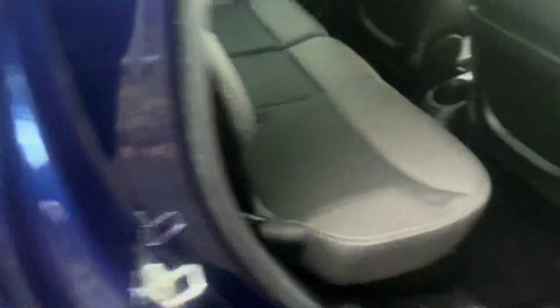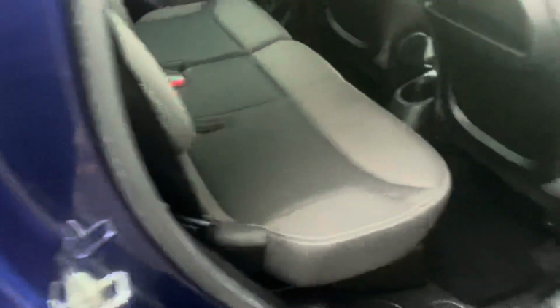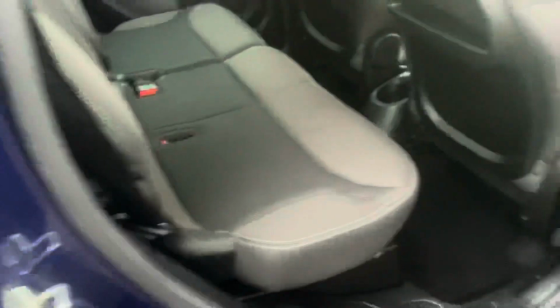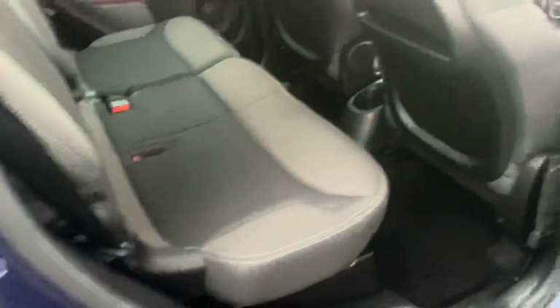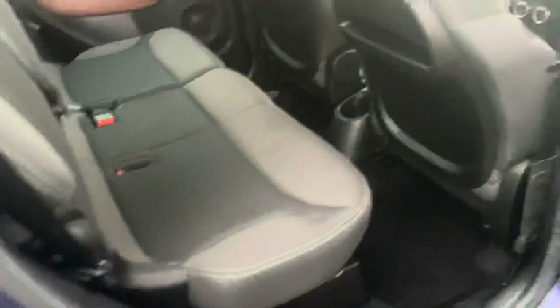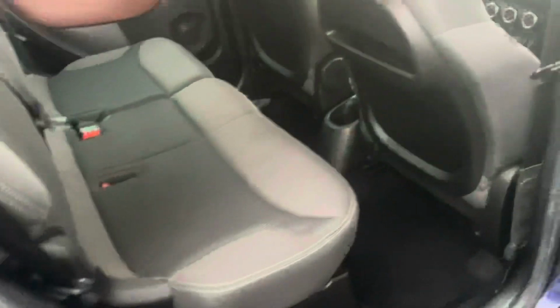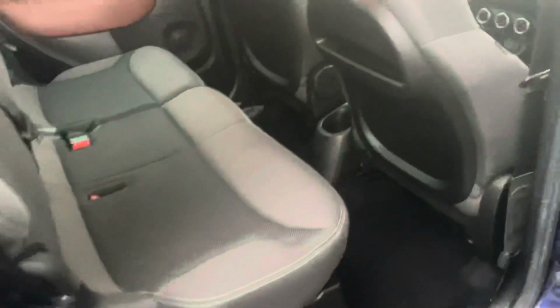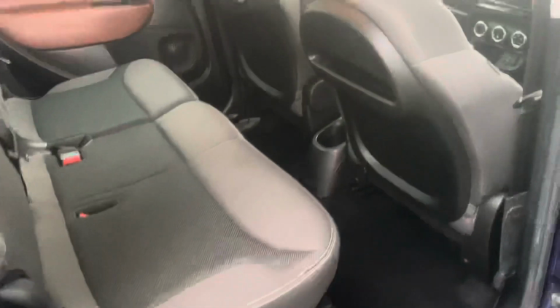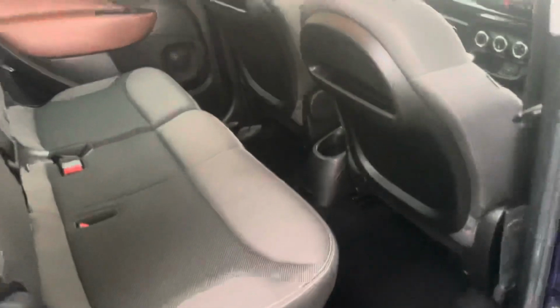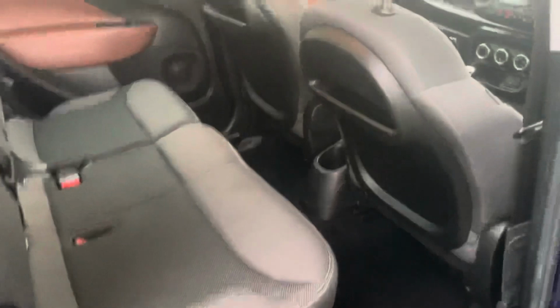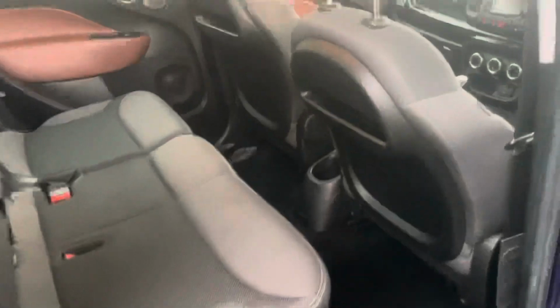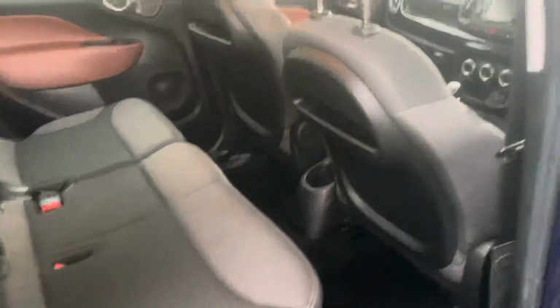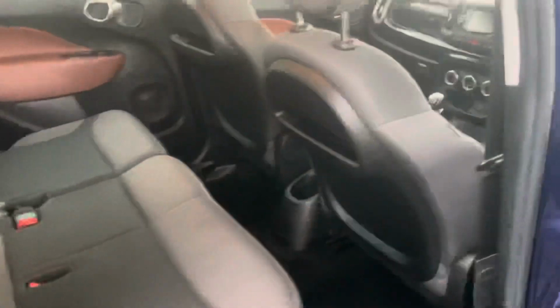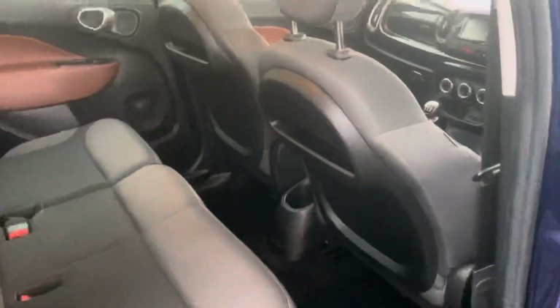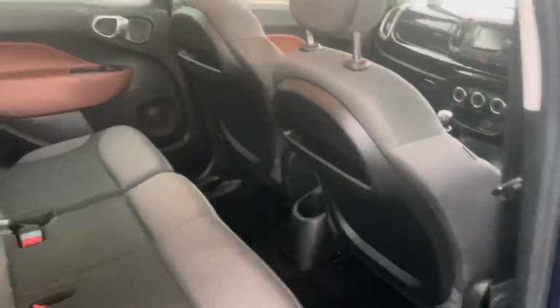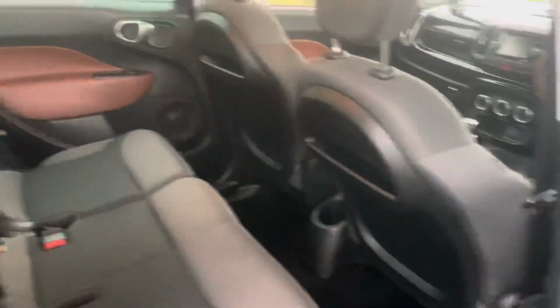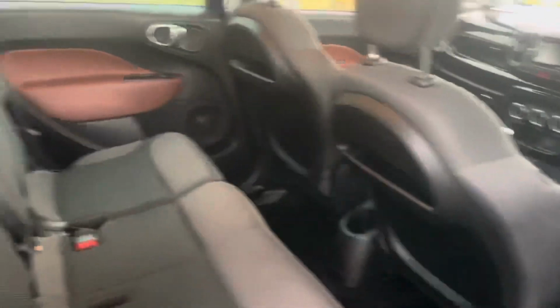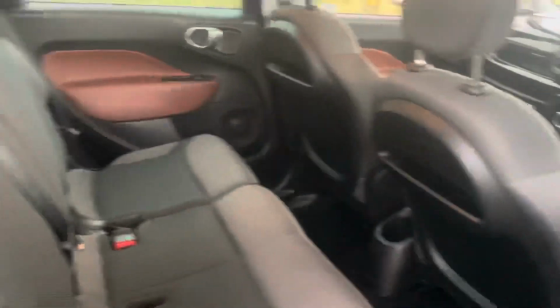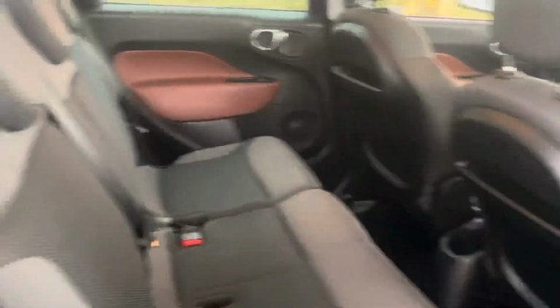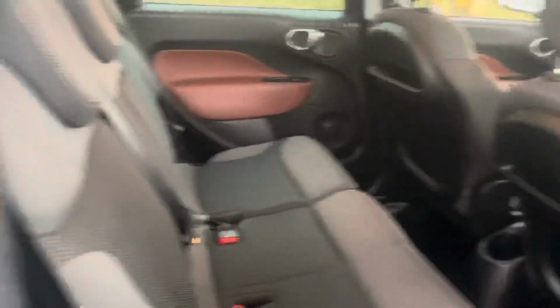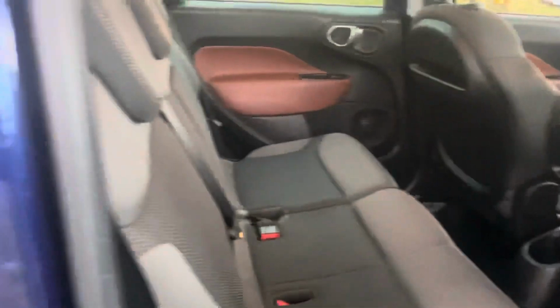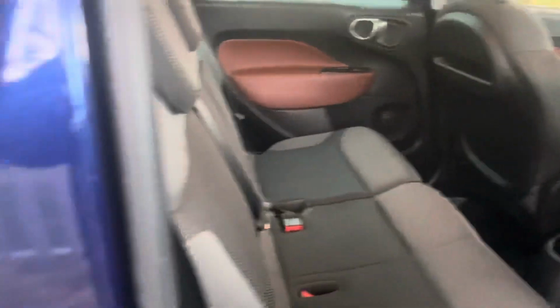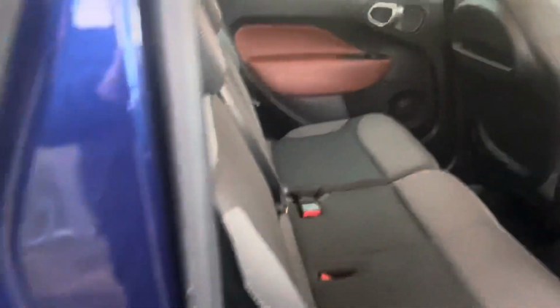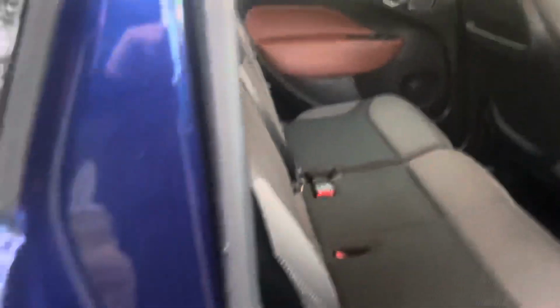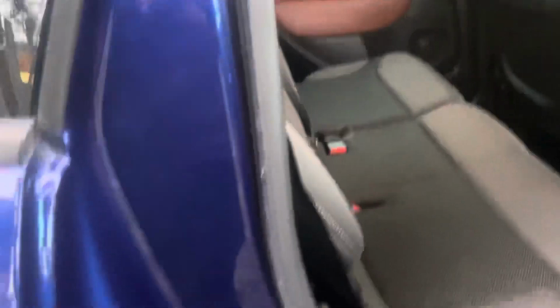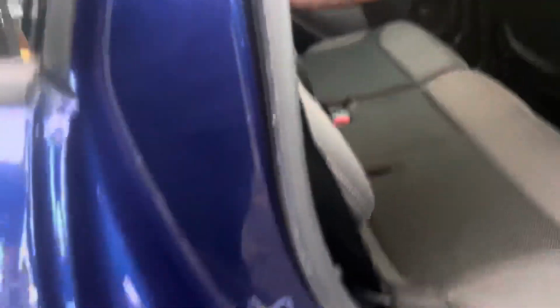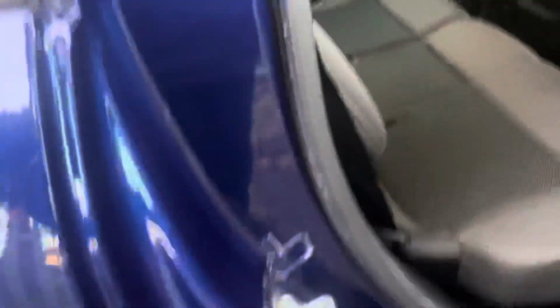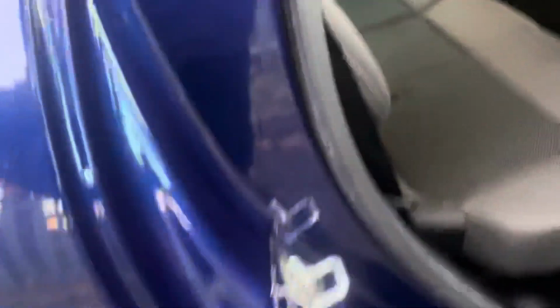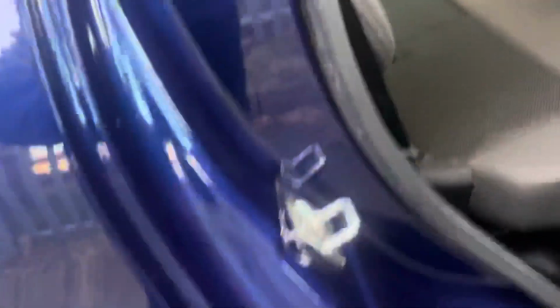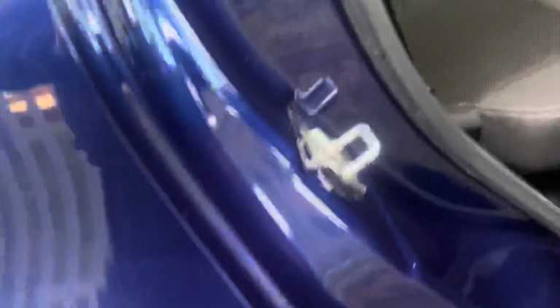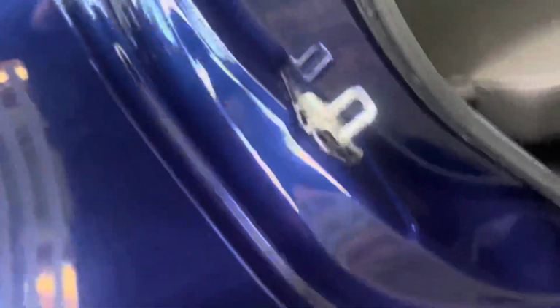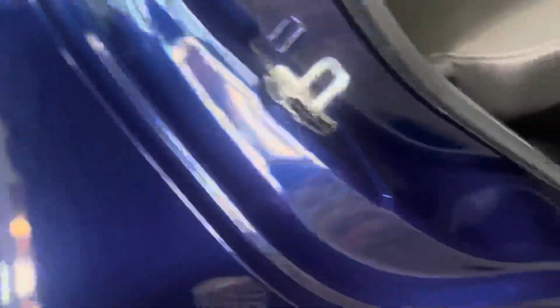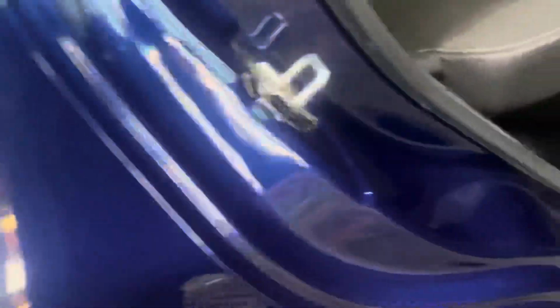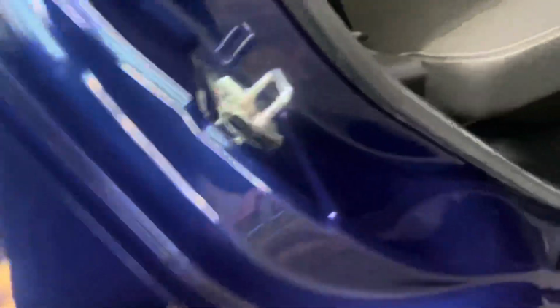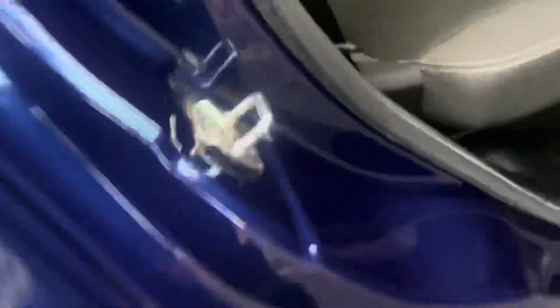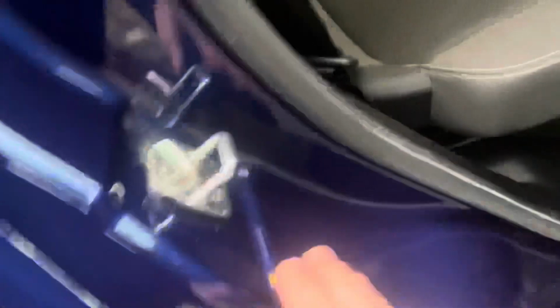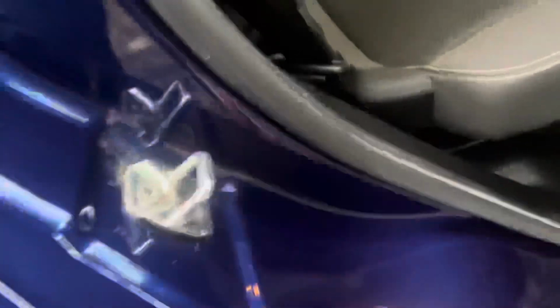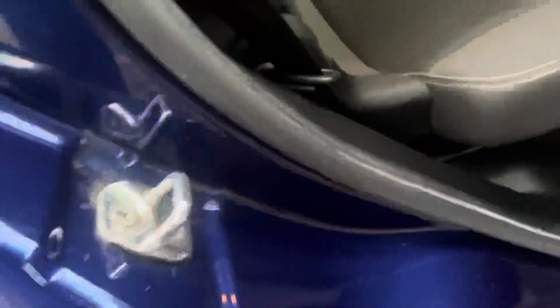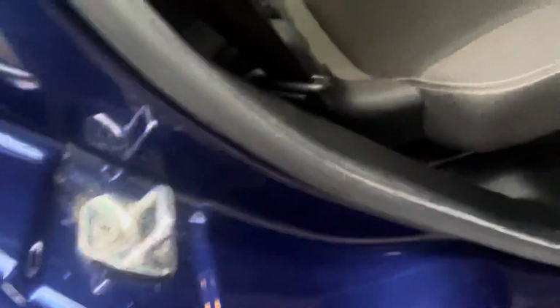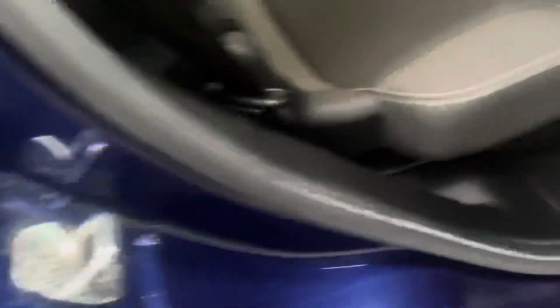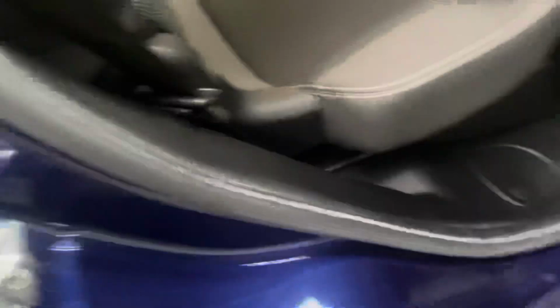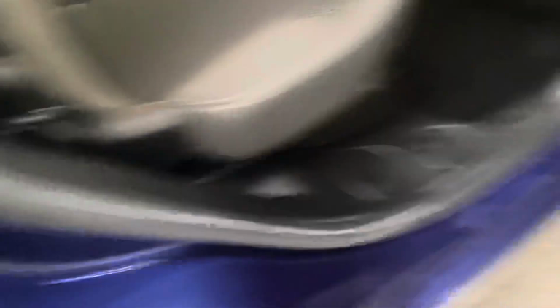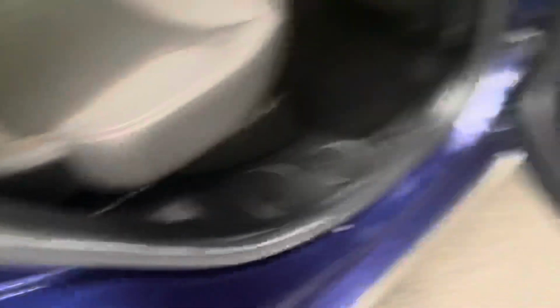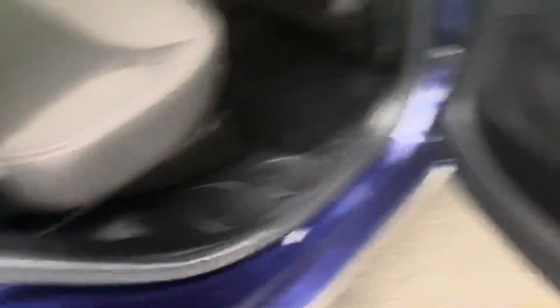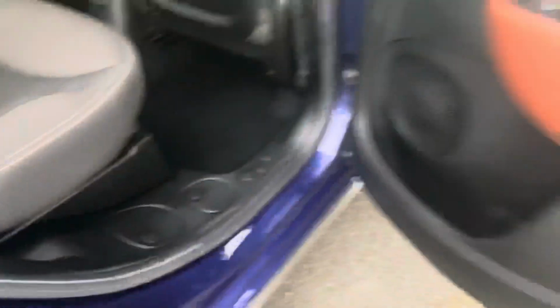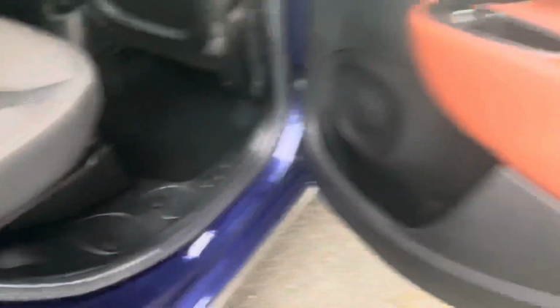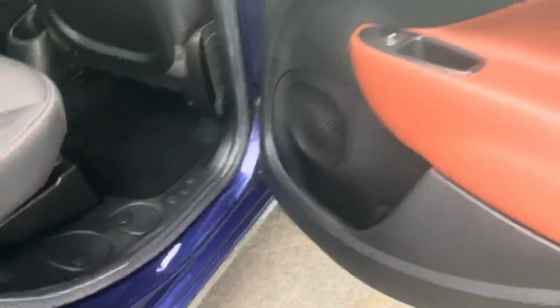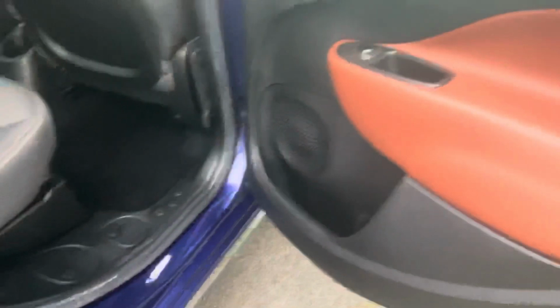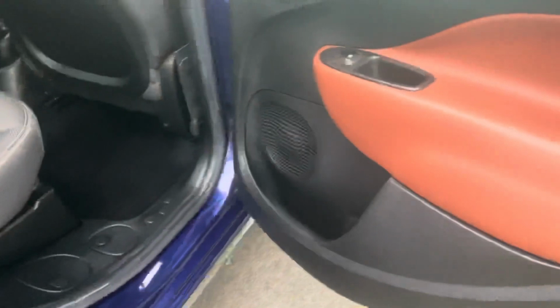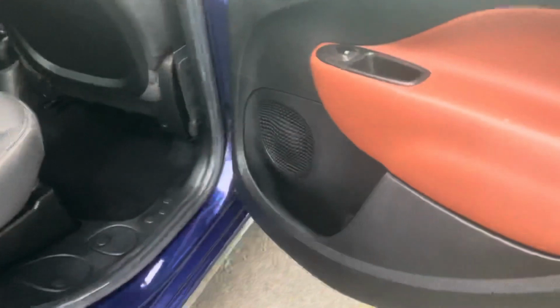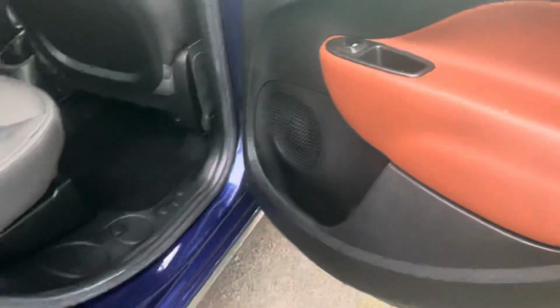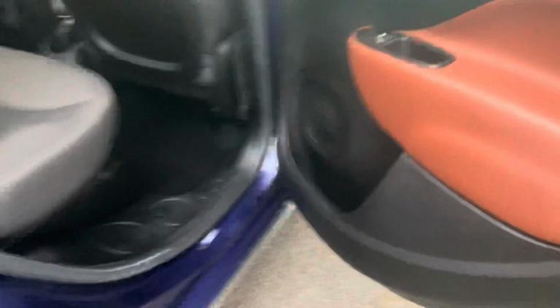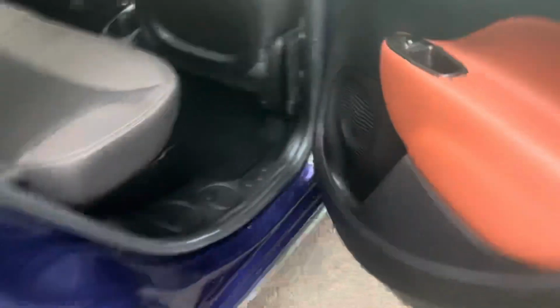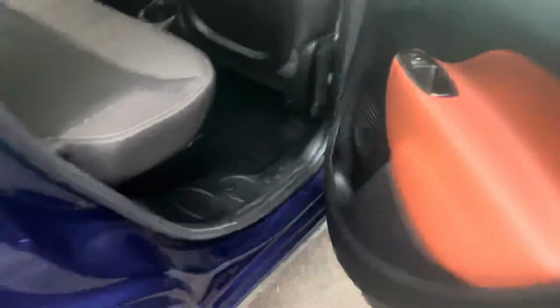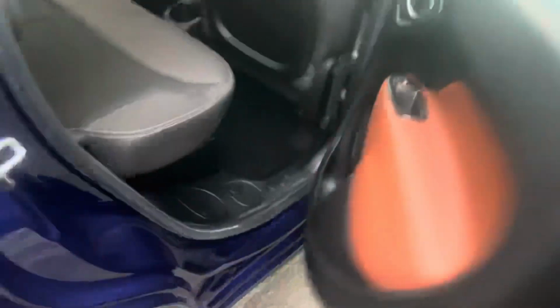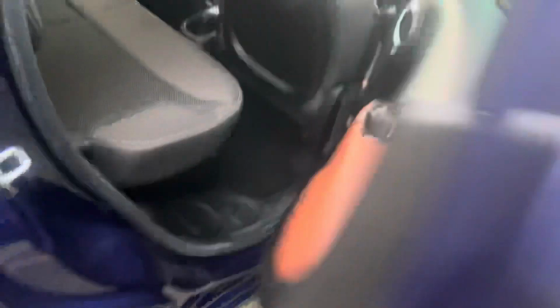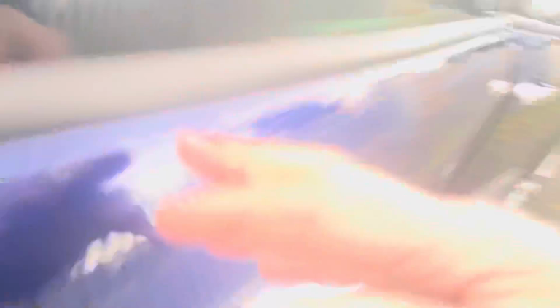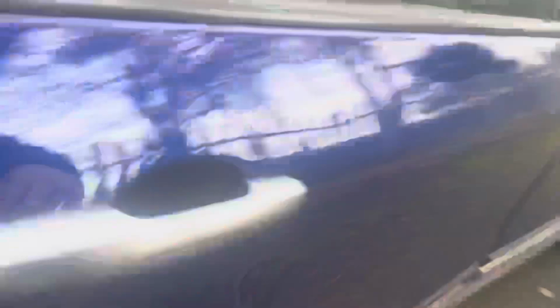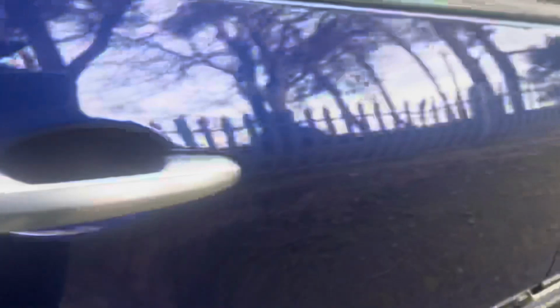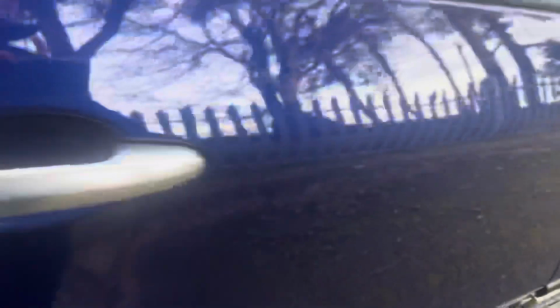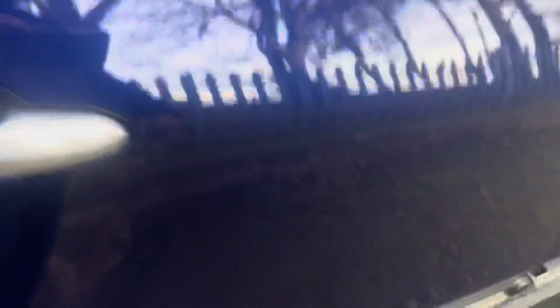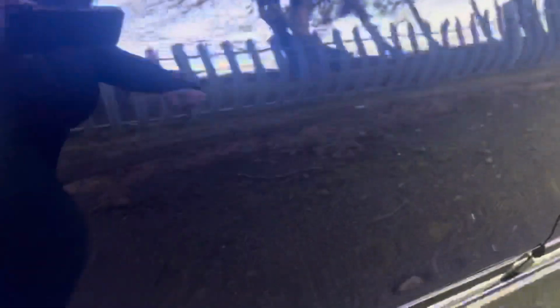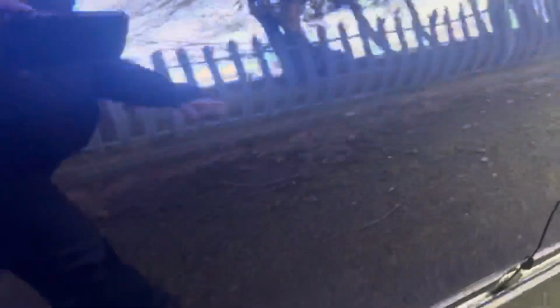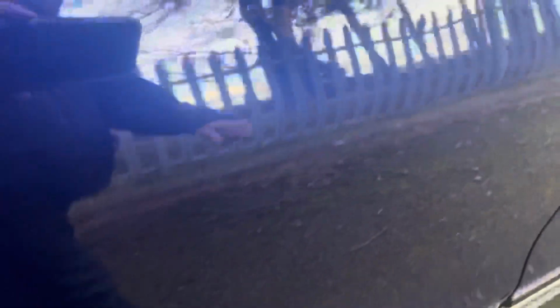I challenge you to find a cleaner one than this. I really do. Look at that, look at the door — everything. It's really nice. Not packing a dent or anything.